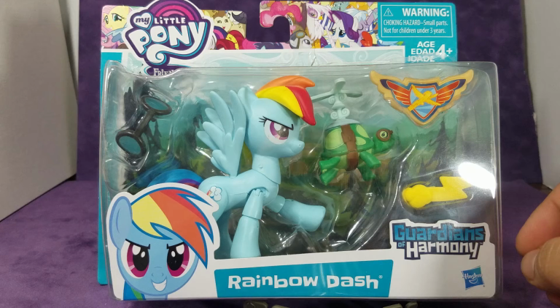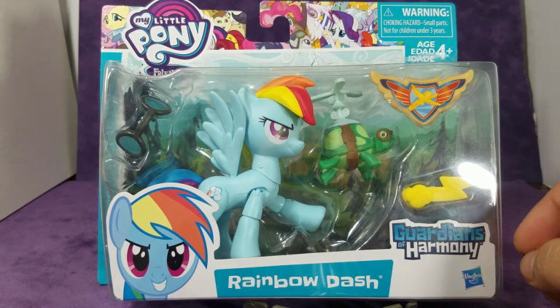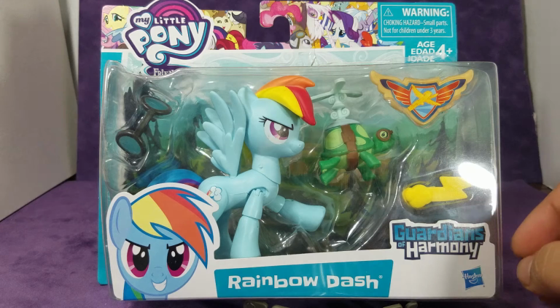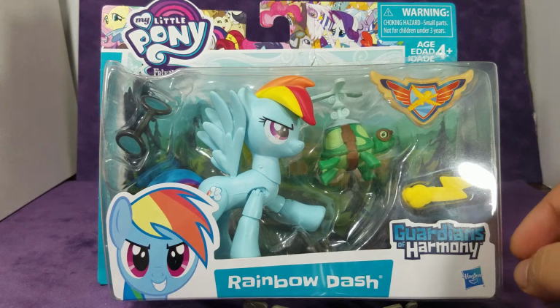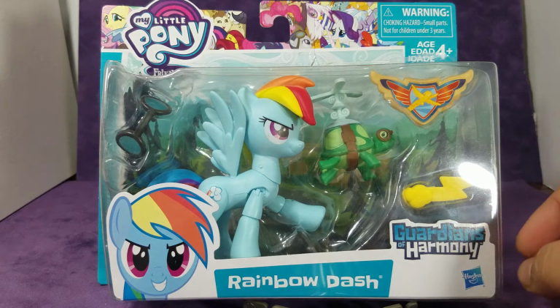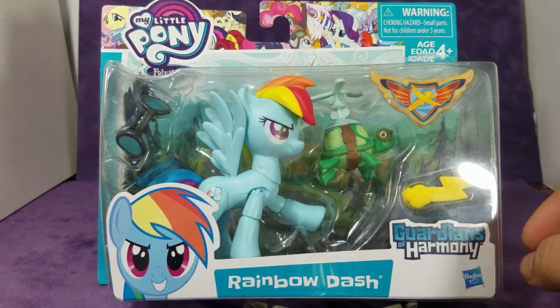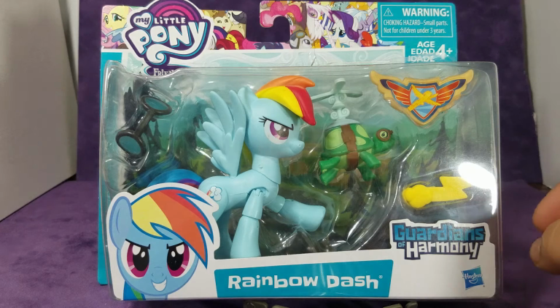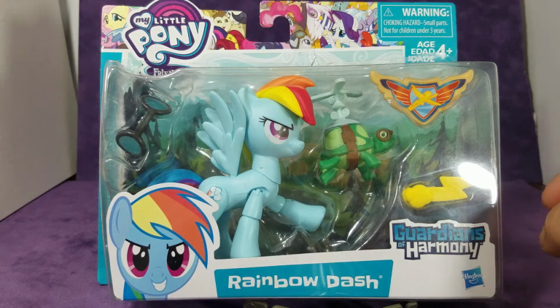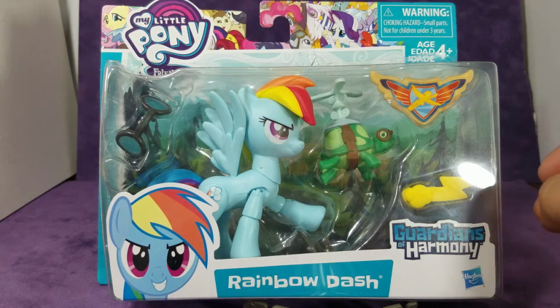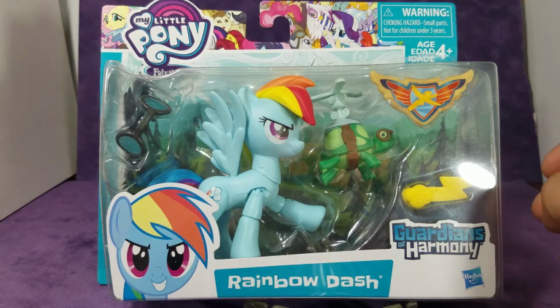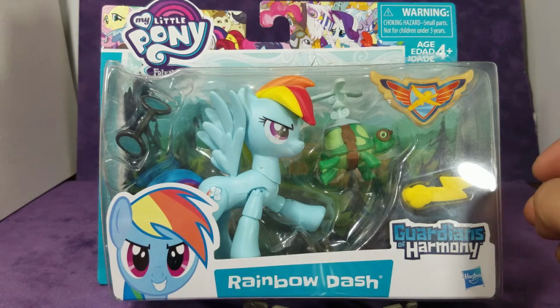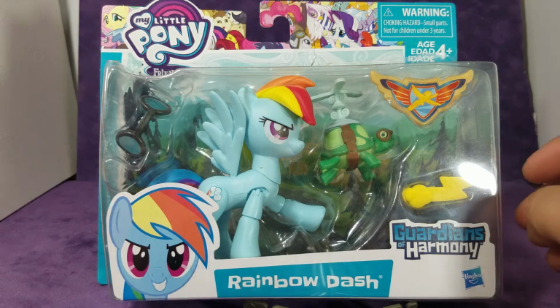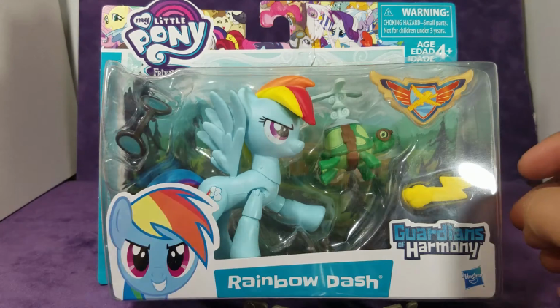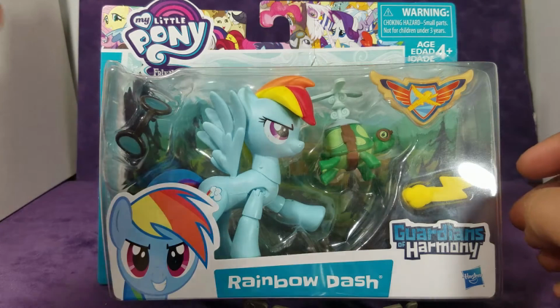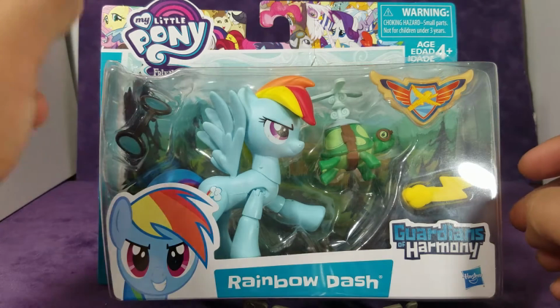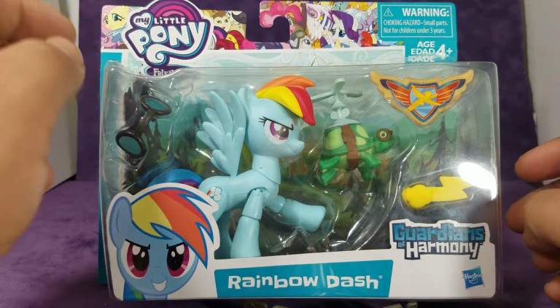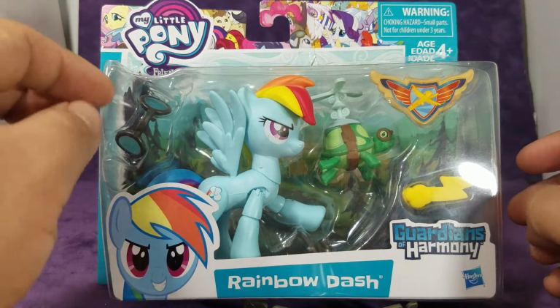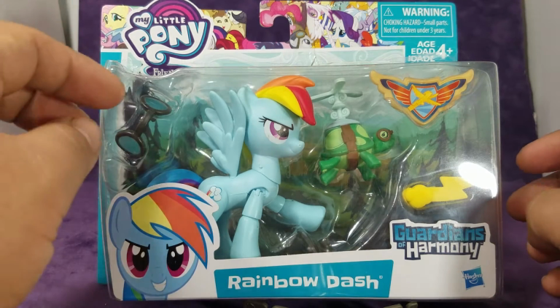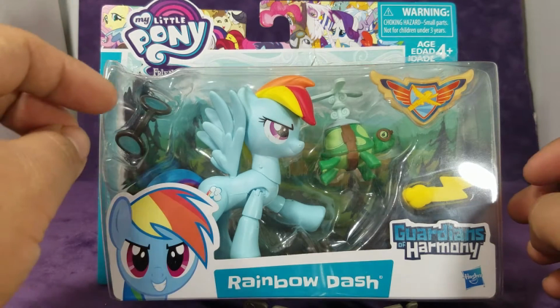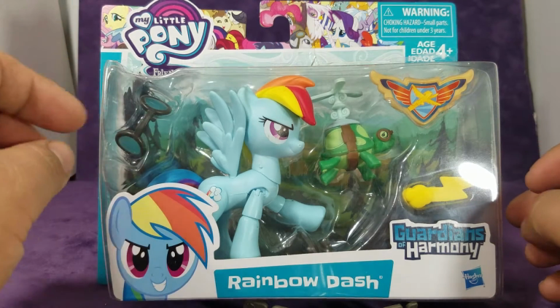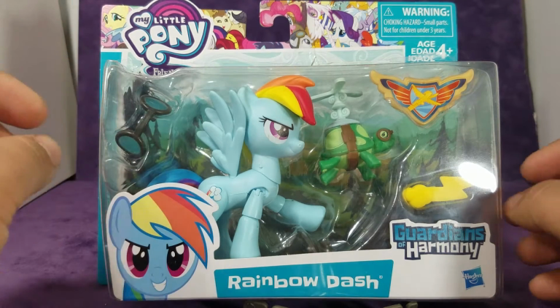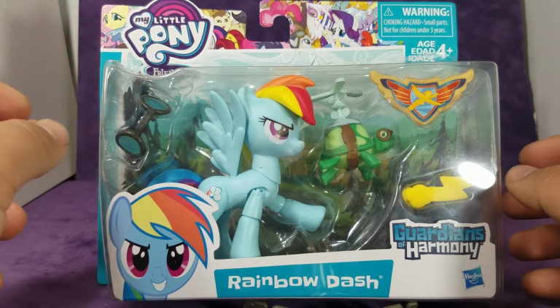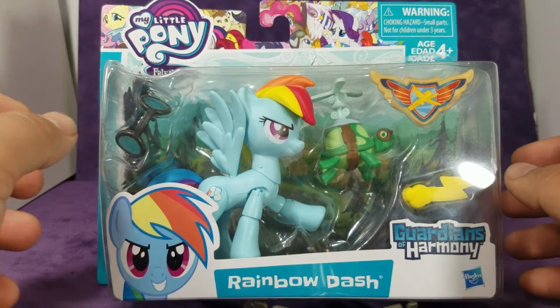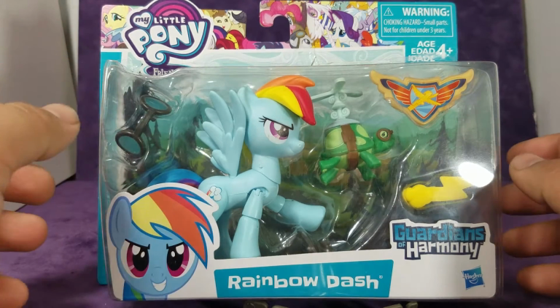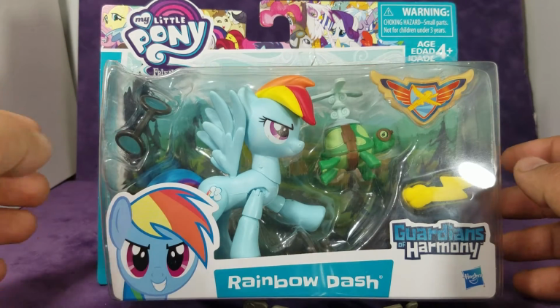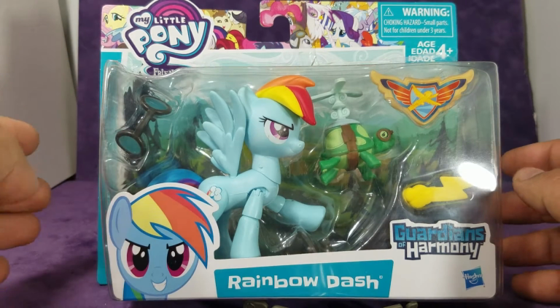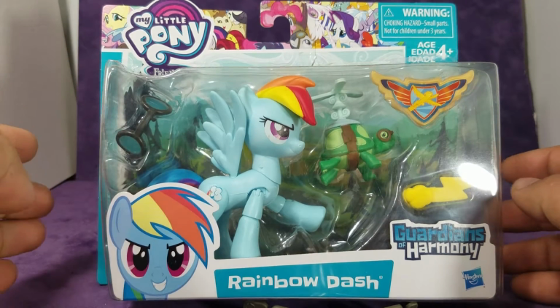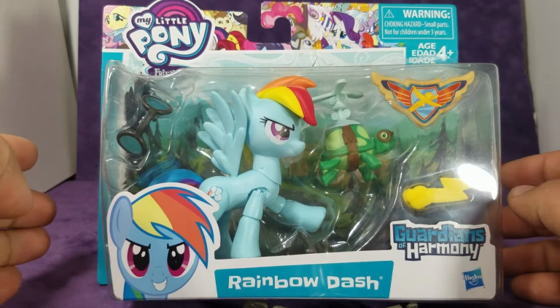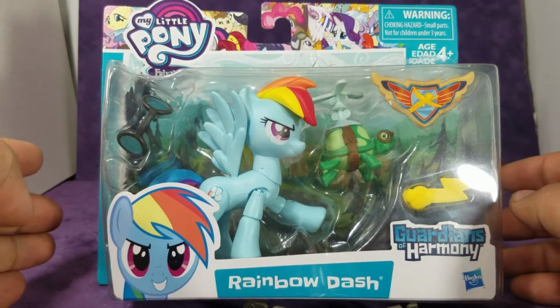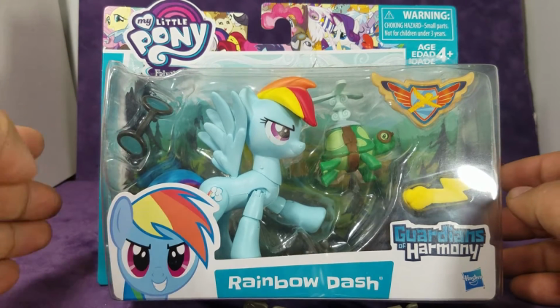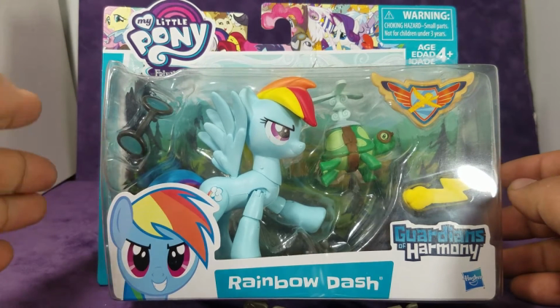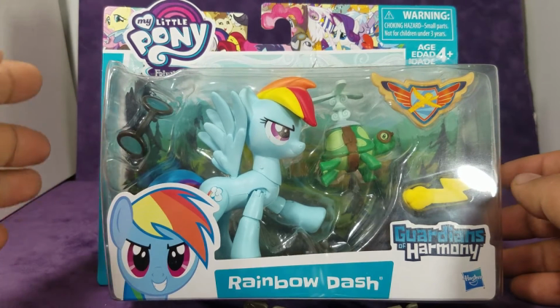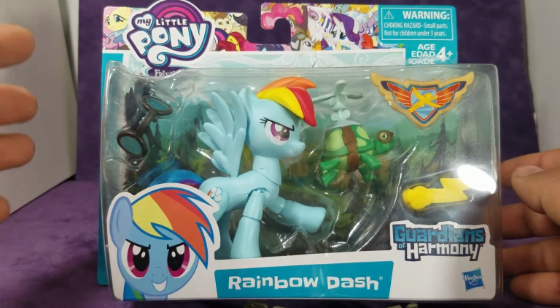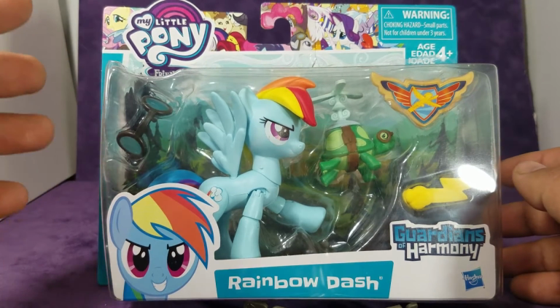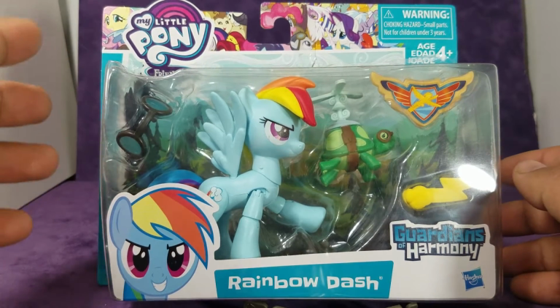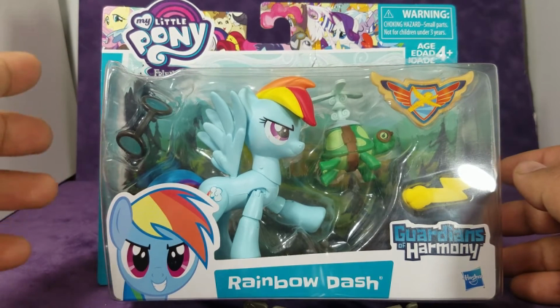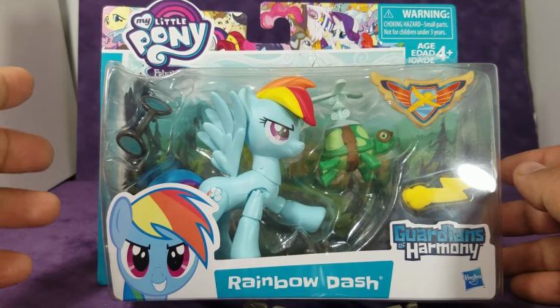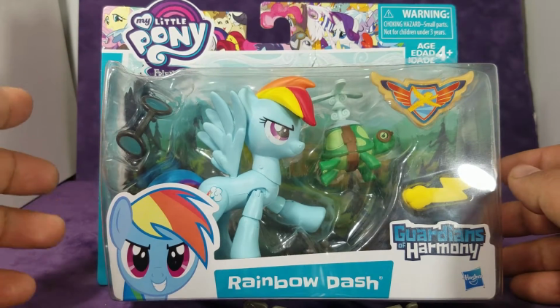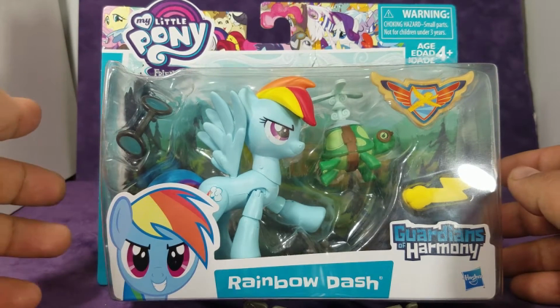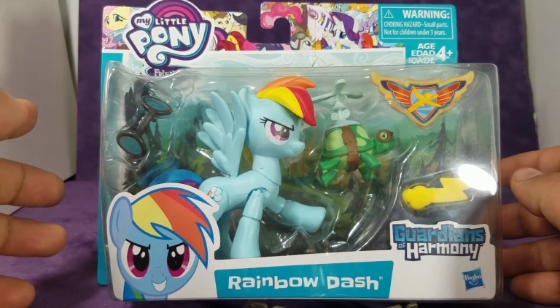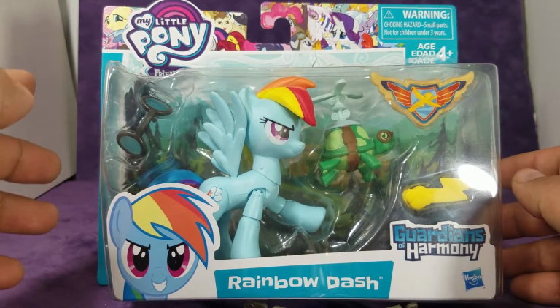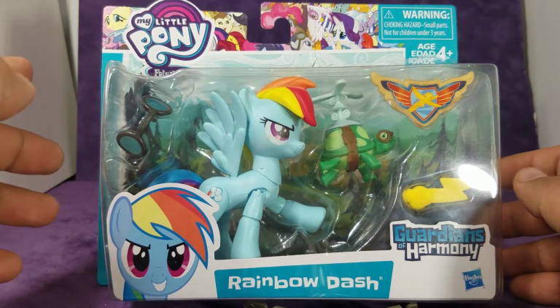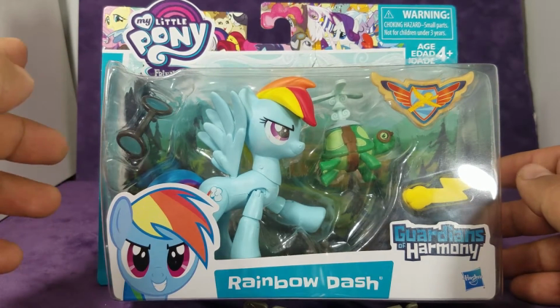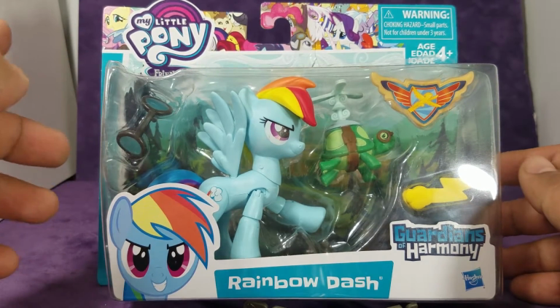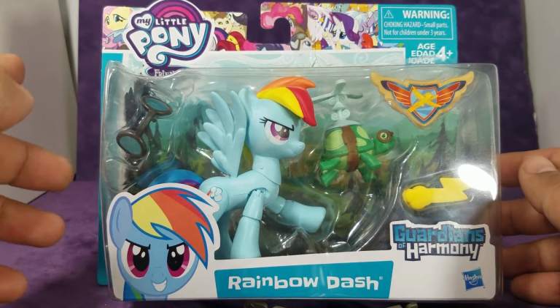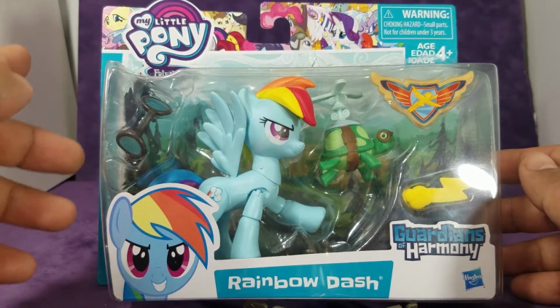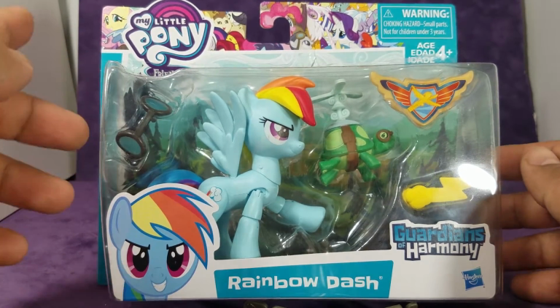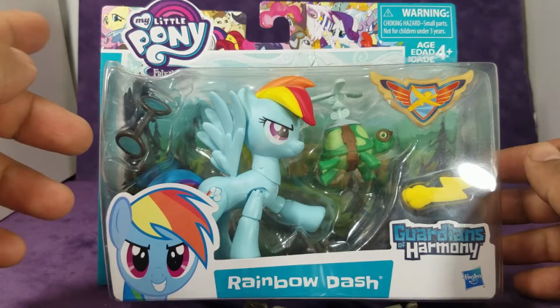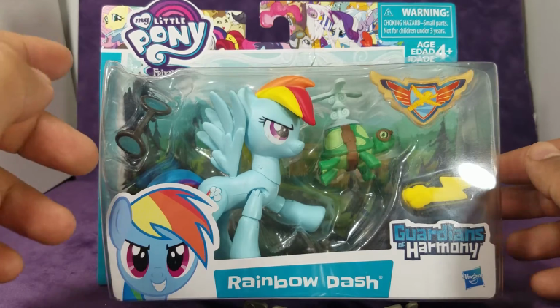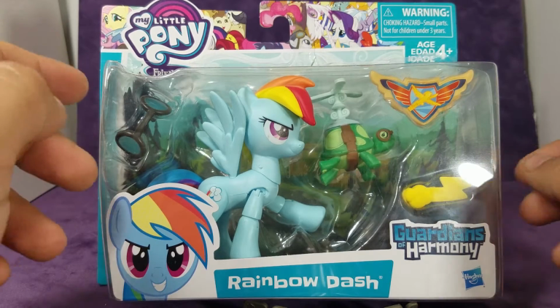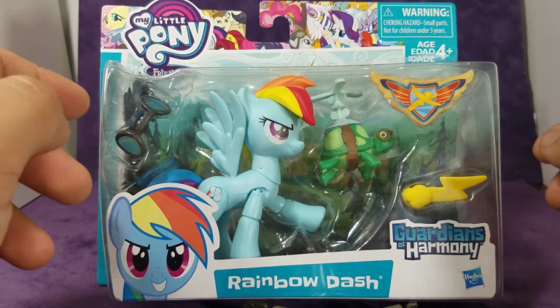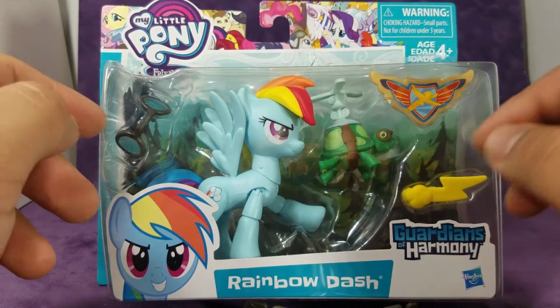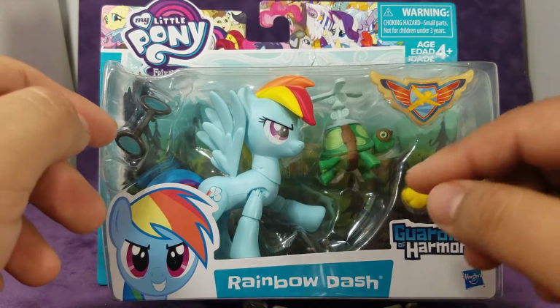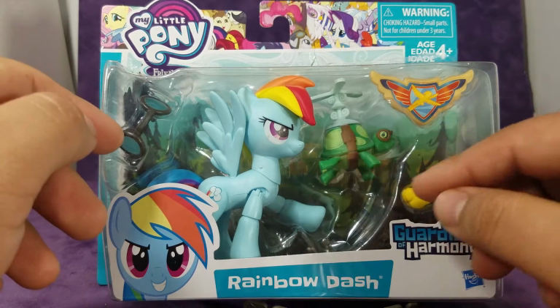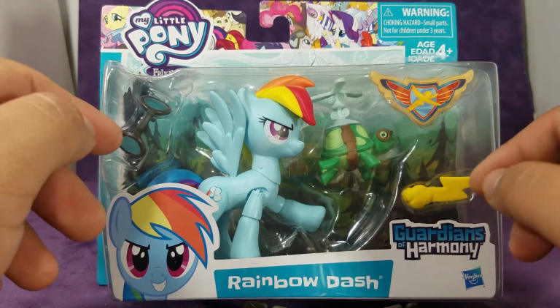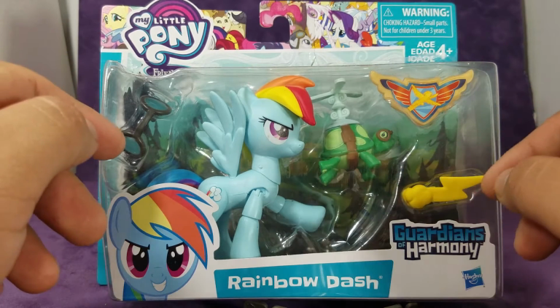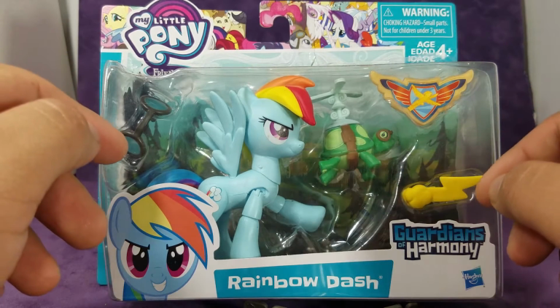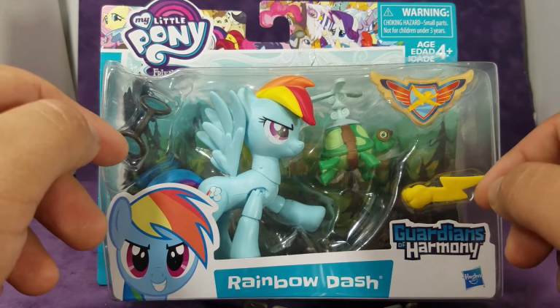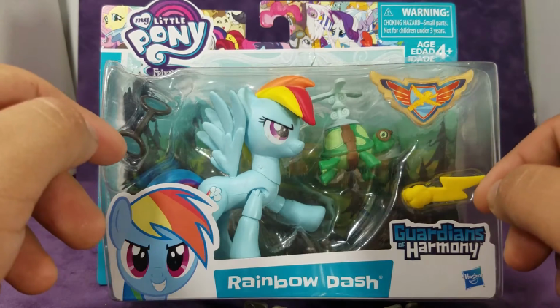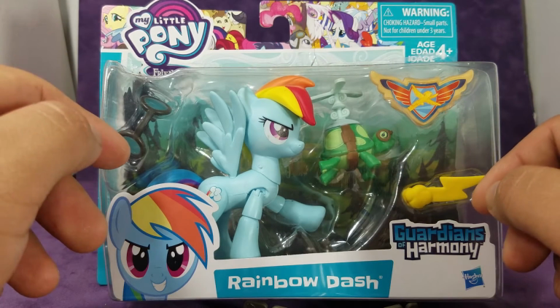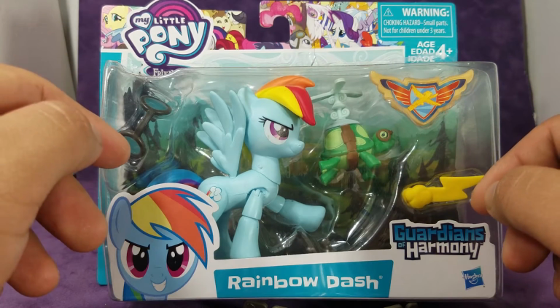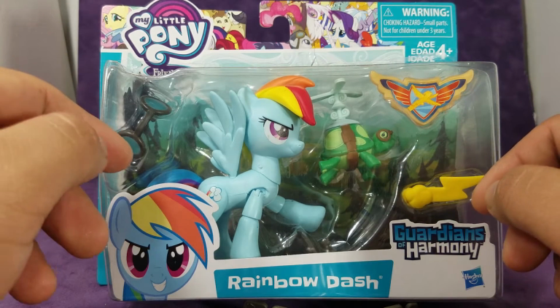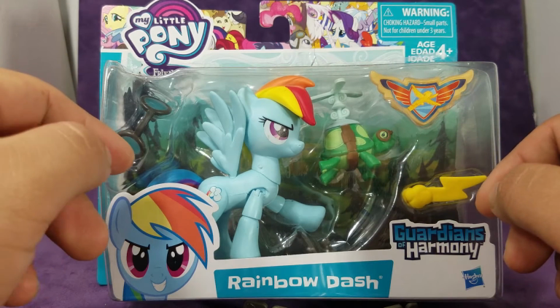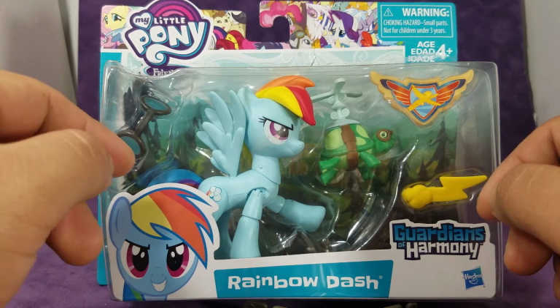Hello everybody, this is Ruru. Today we'll be looking at My Little Pony Friendship is Magic Rainbow Dash from the Guardians of Harmony line.